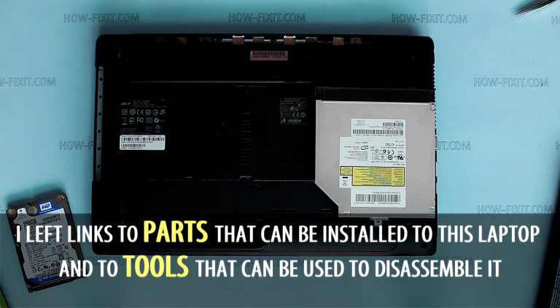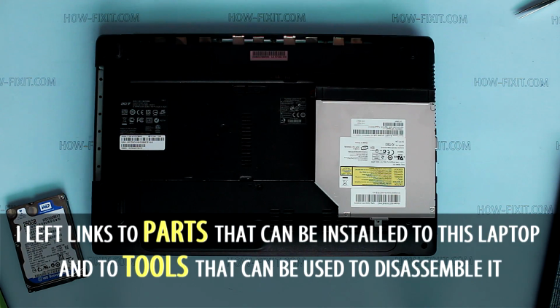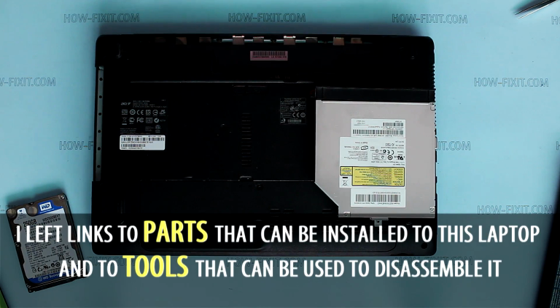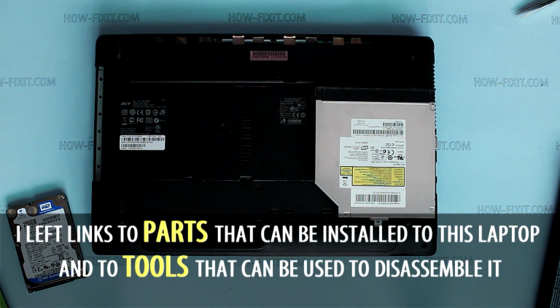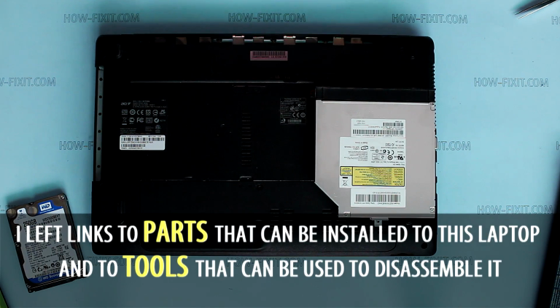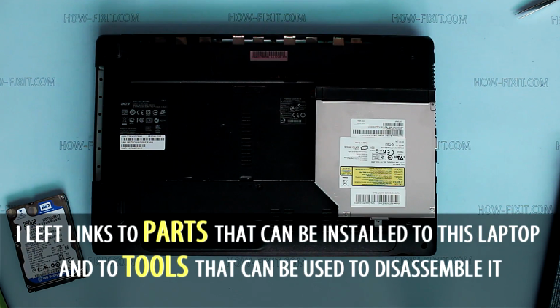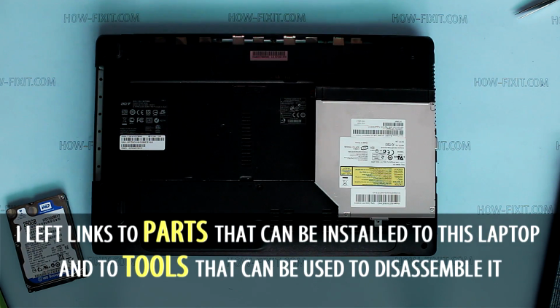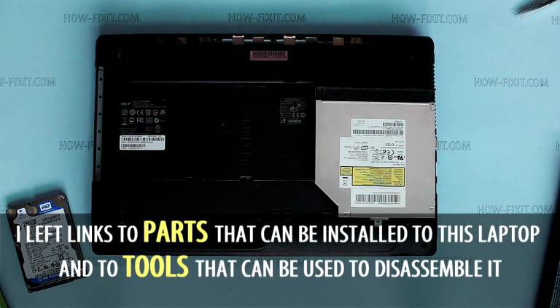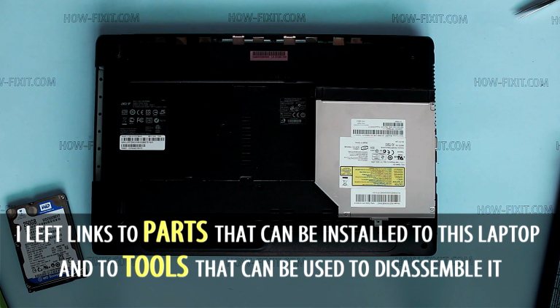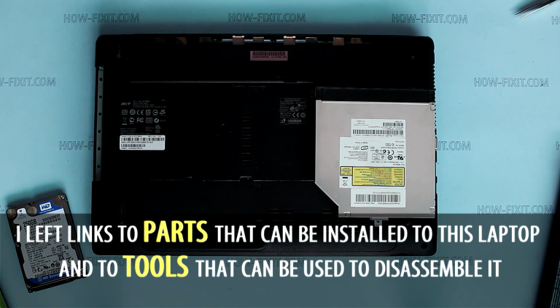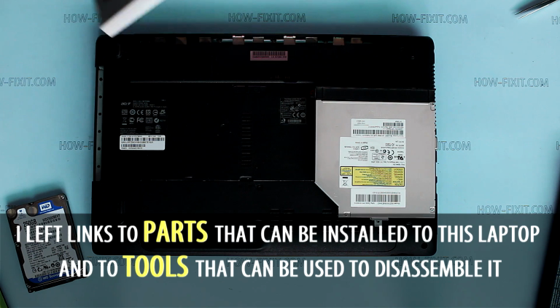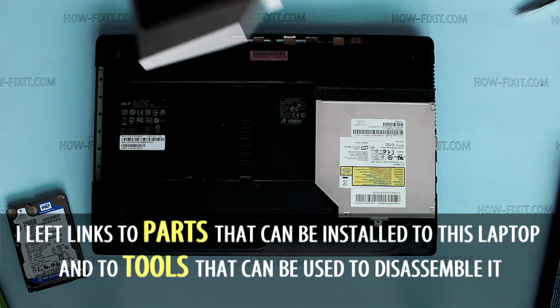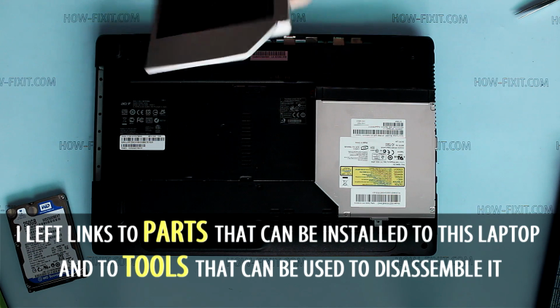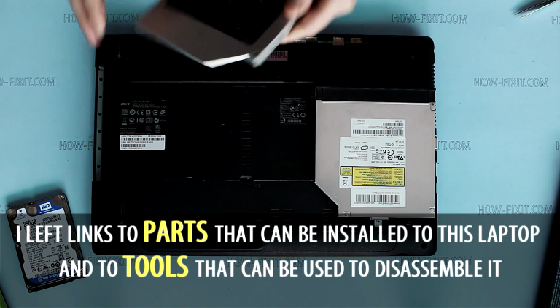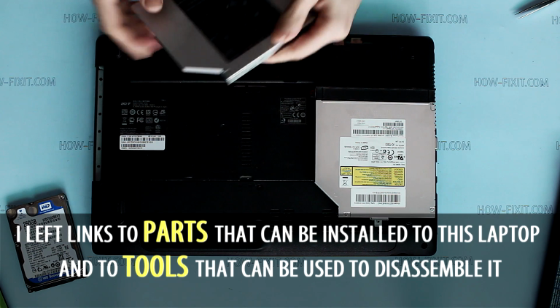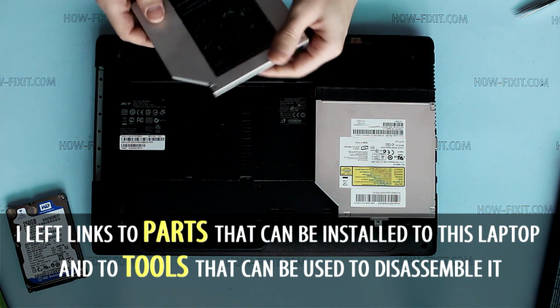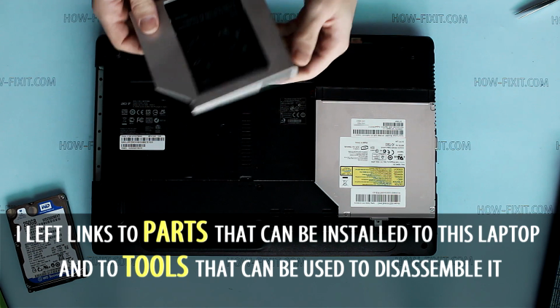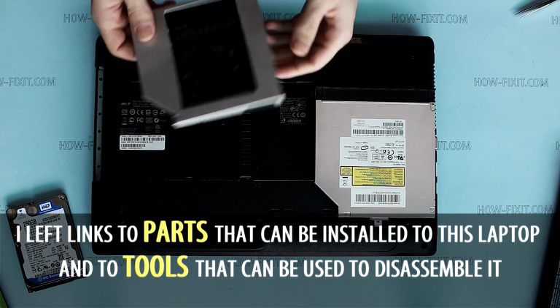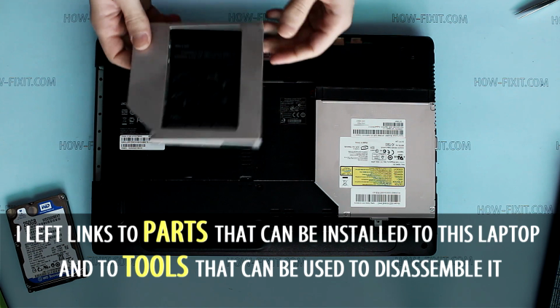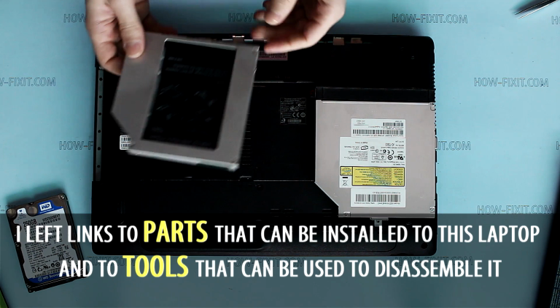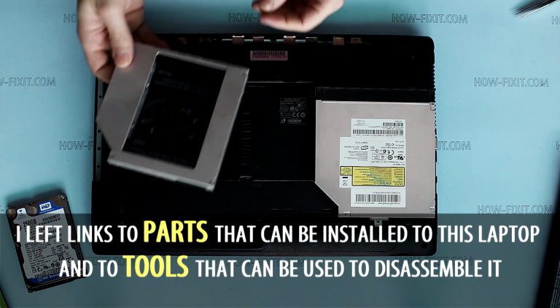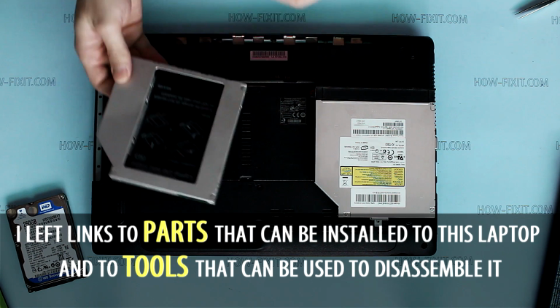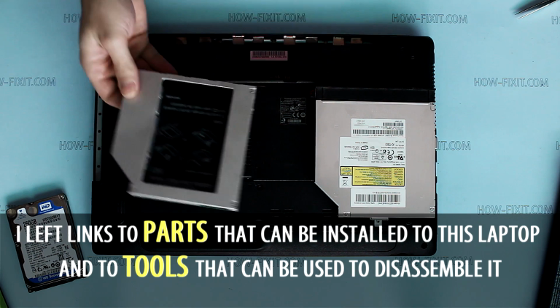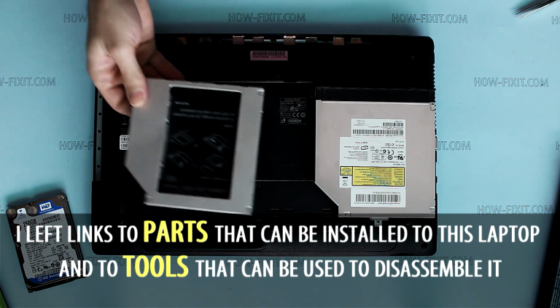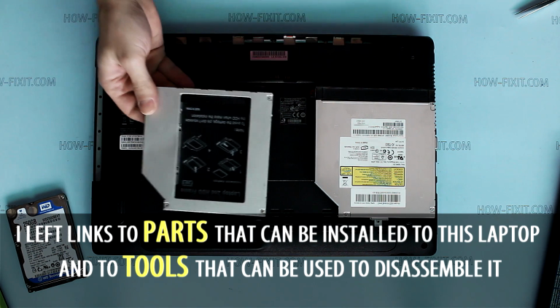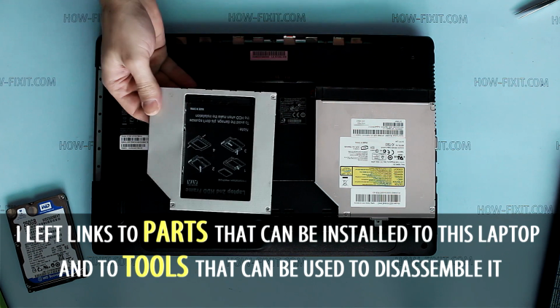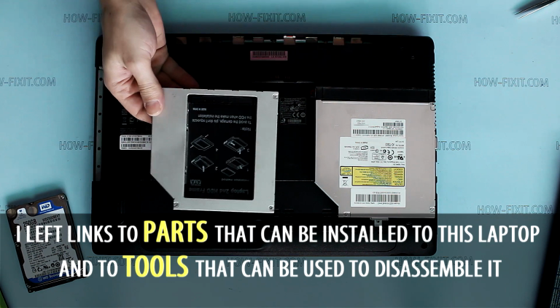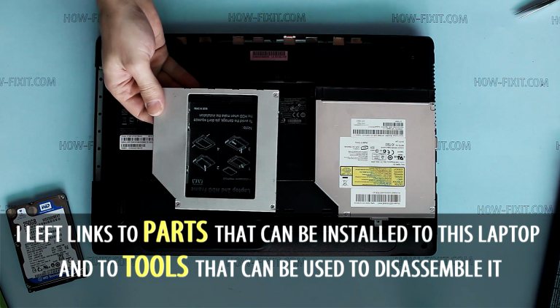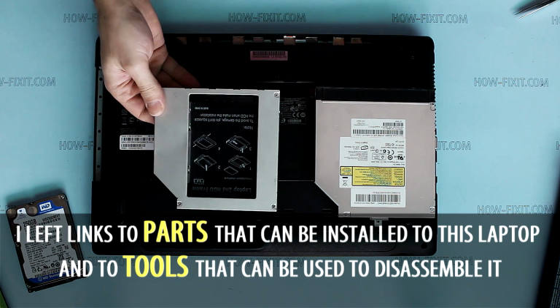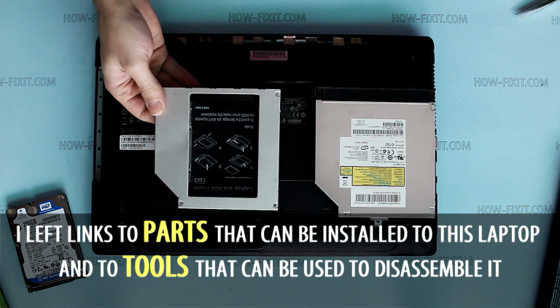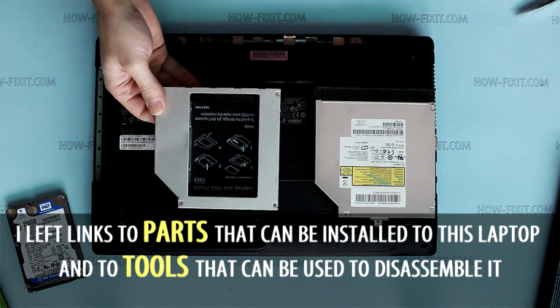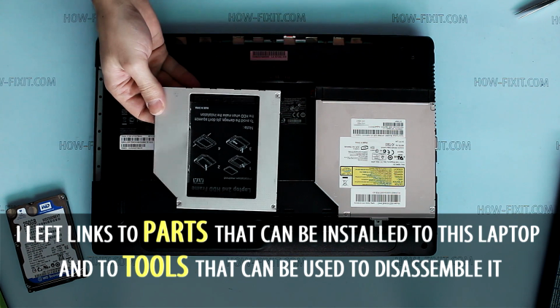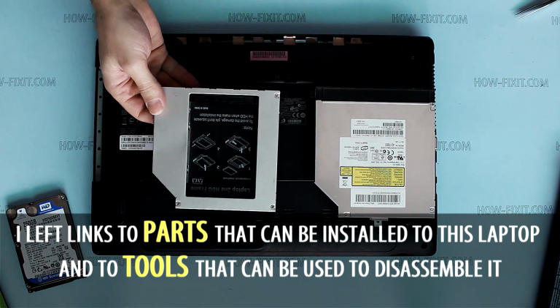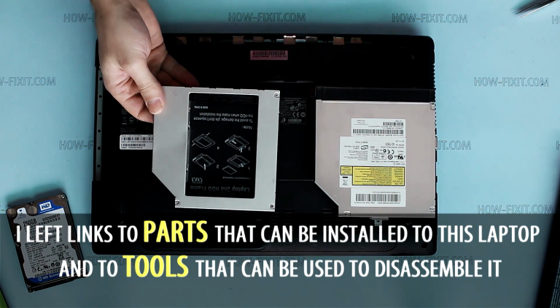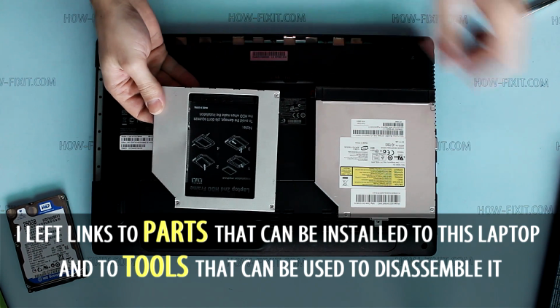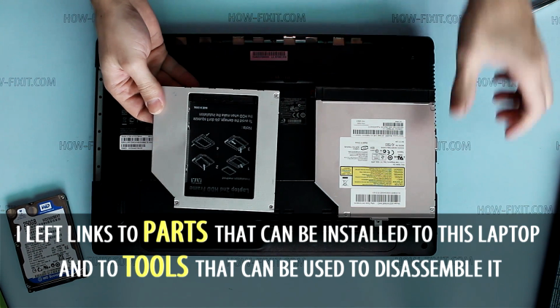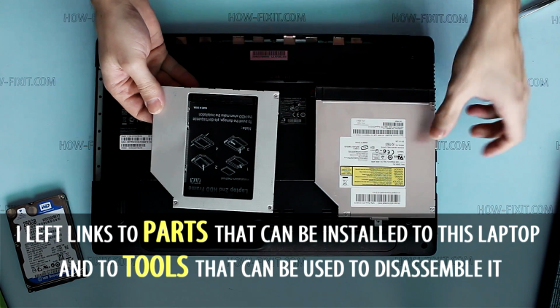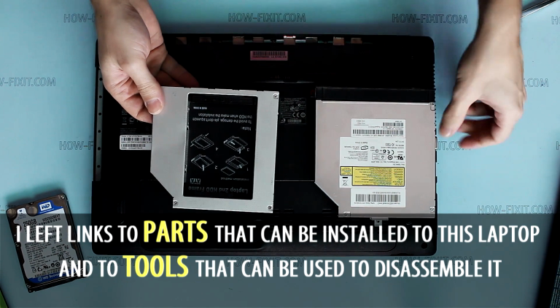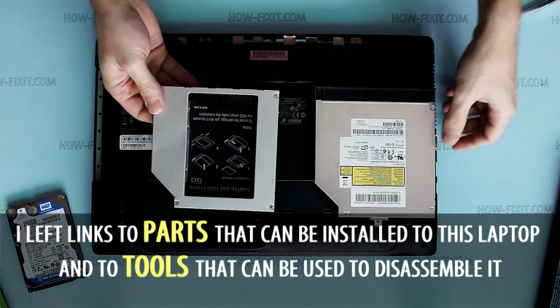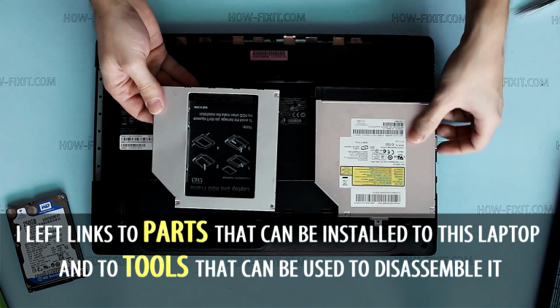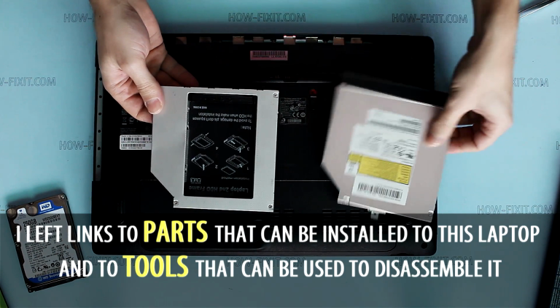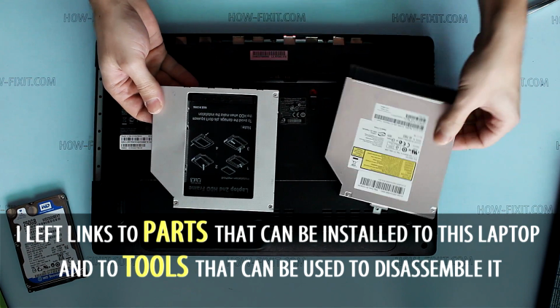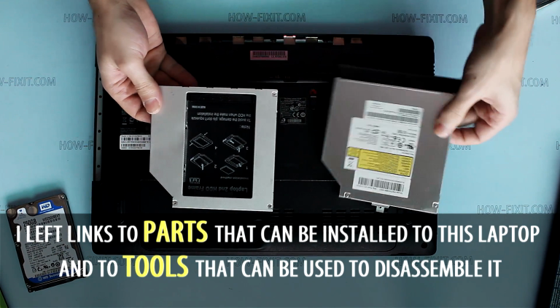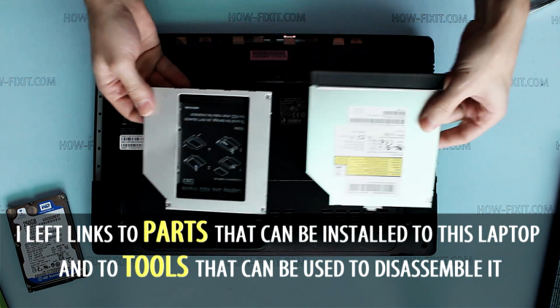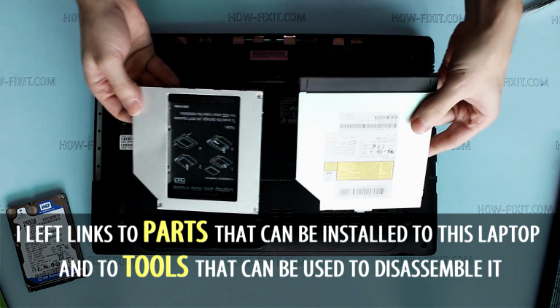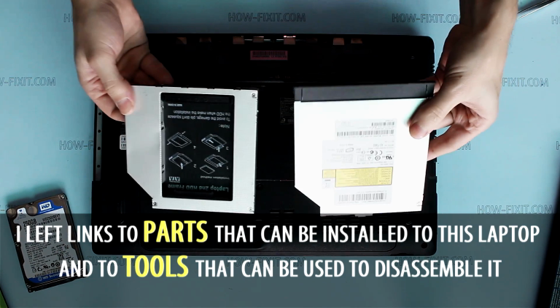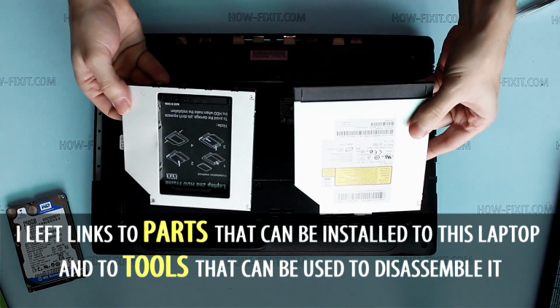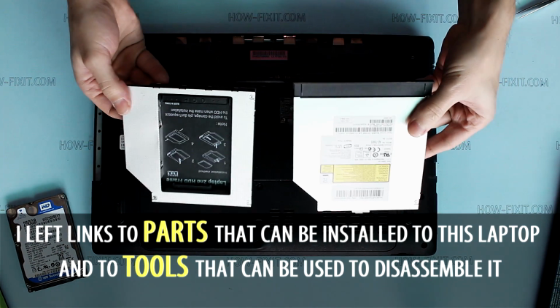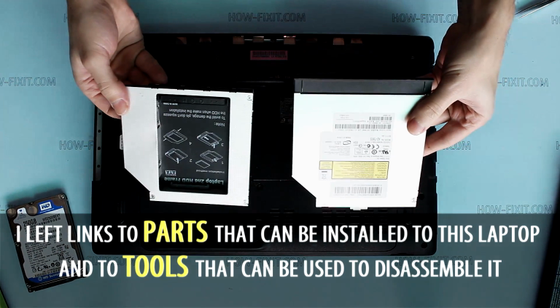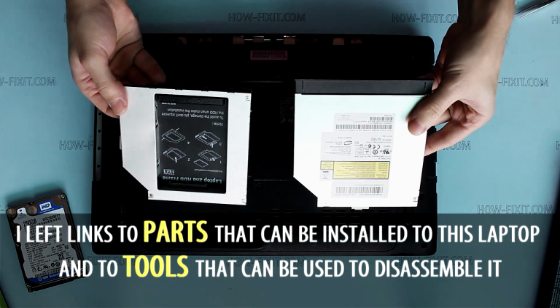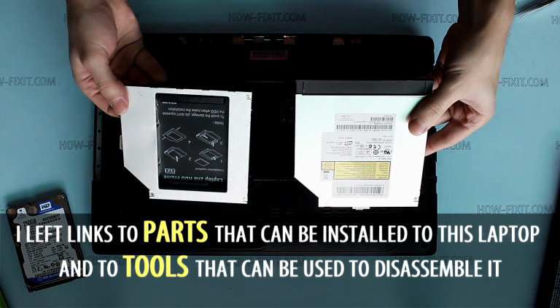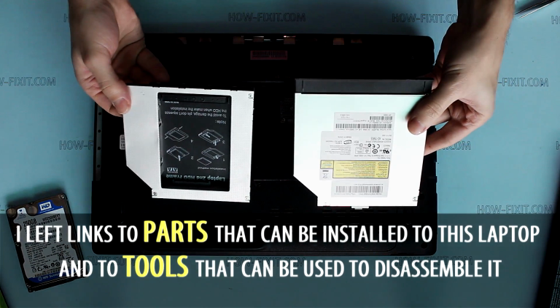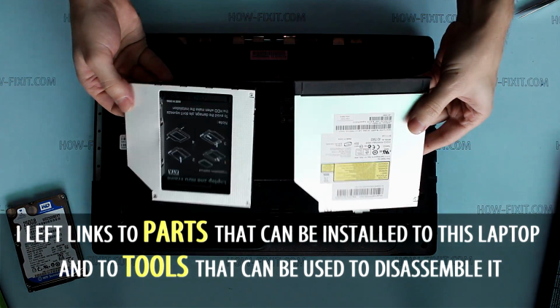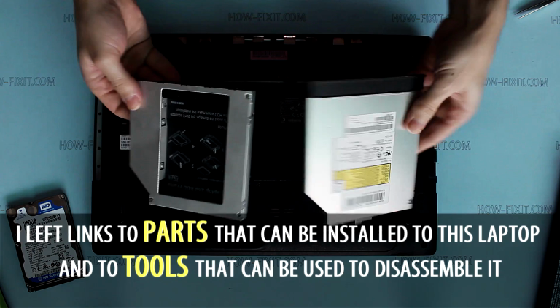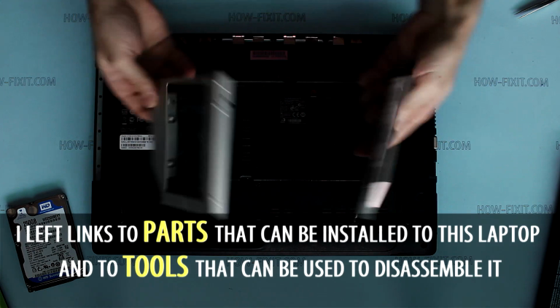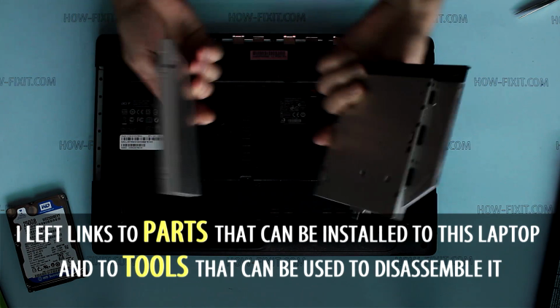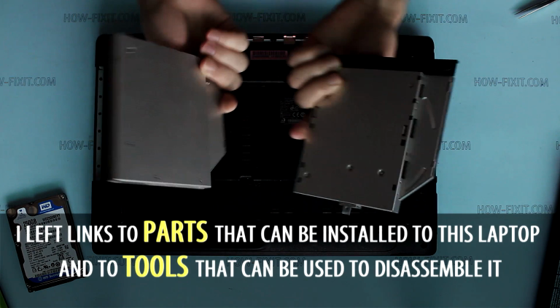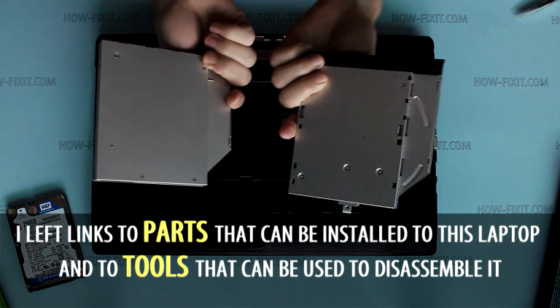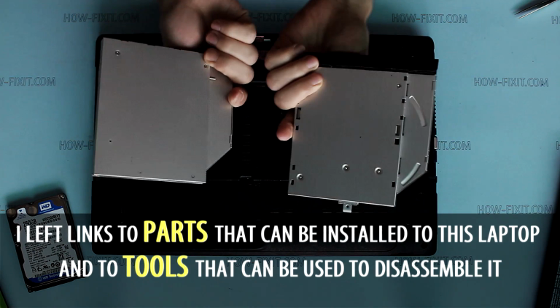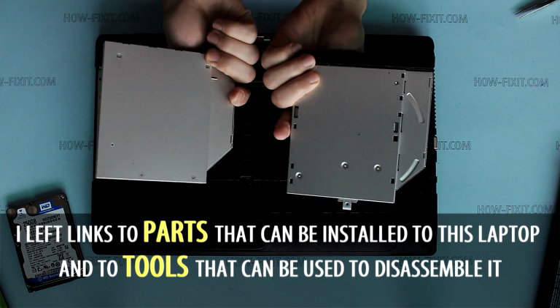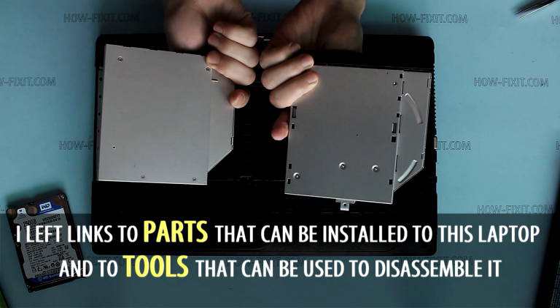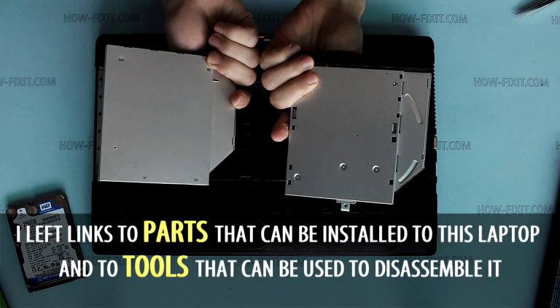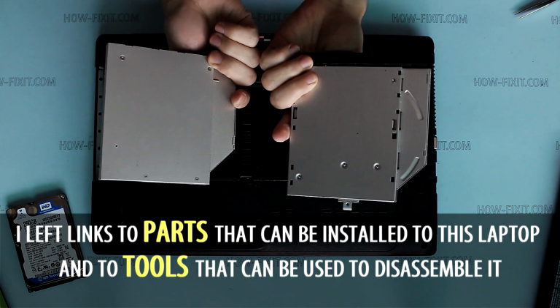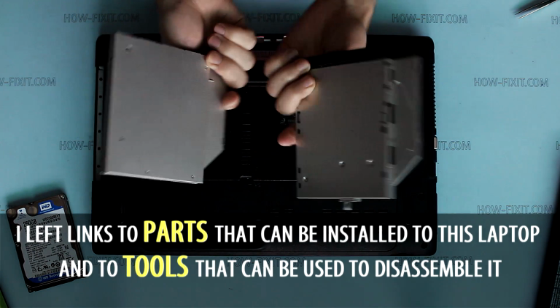If you want to leave the old HDD in the laptop, you need an optical bay. It must have the same depth as your original optical drive.